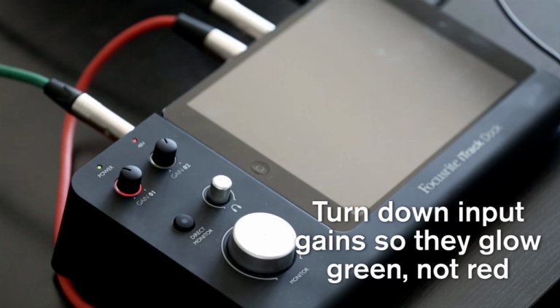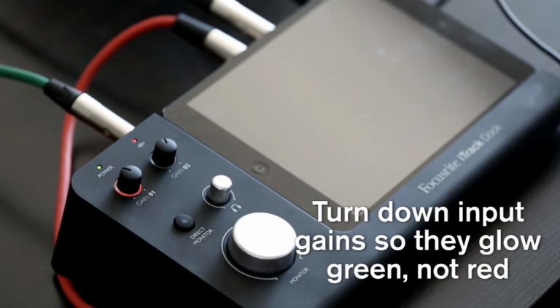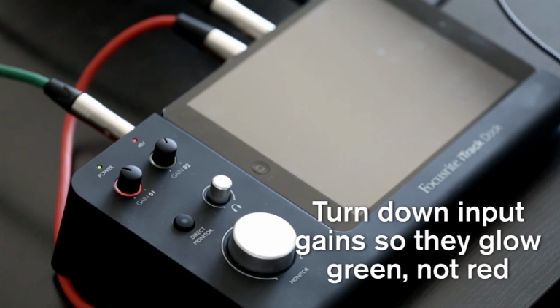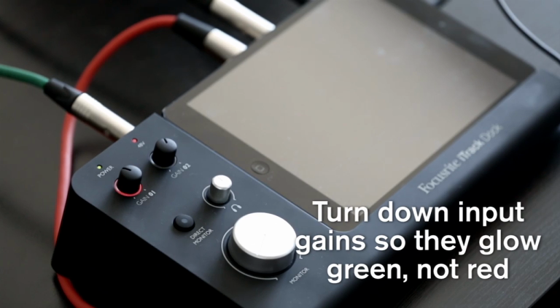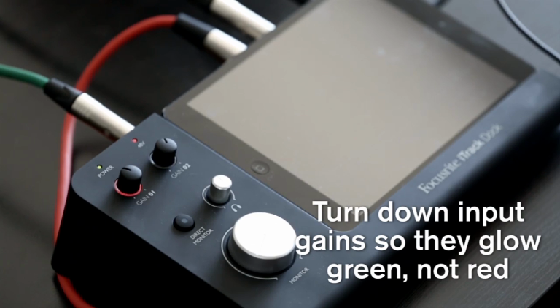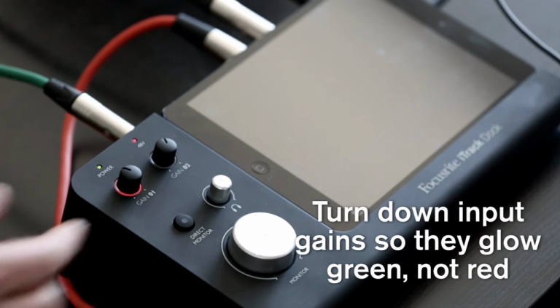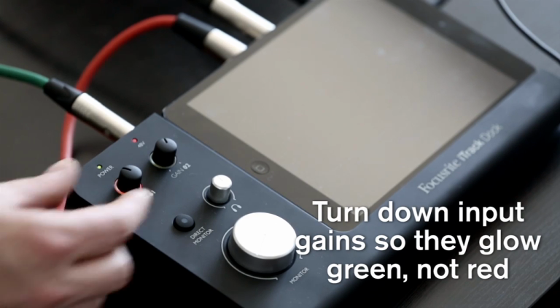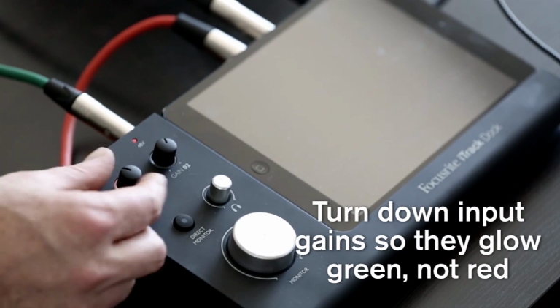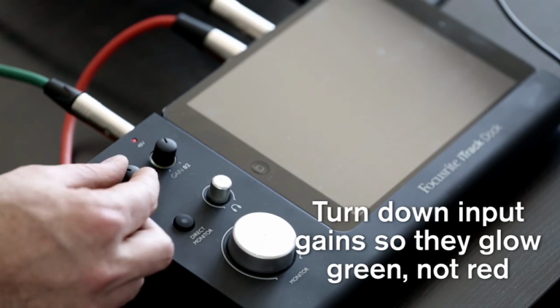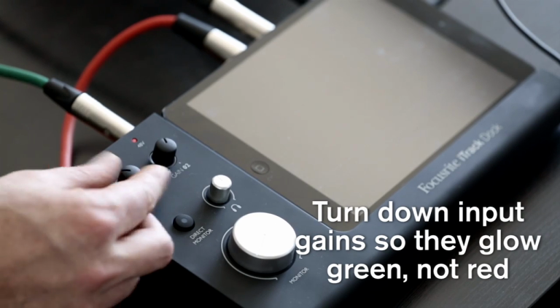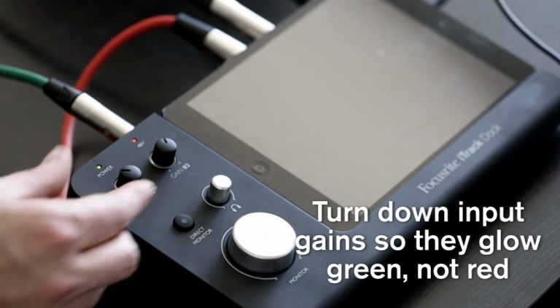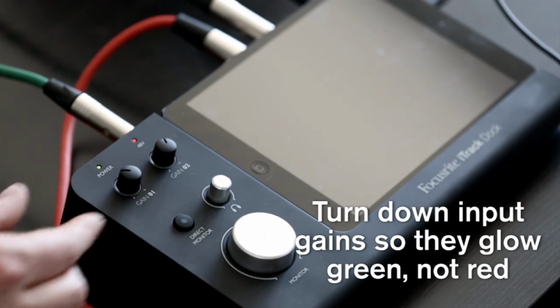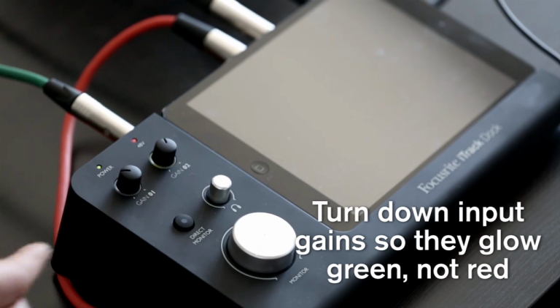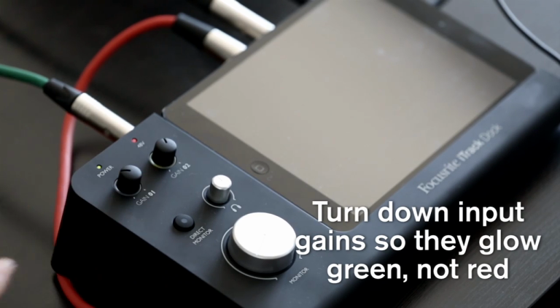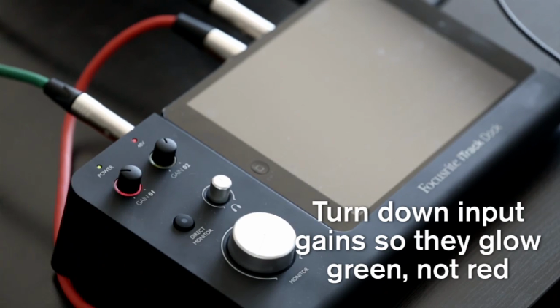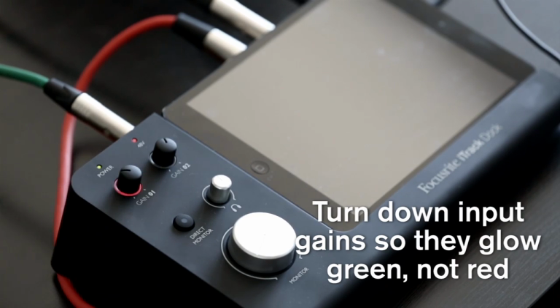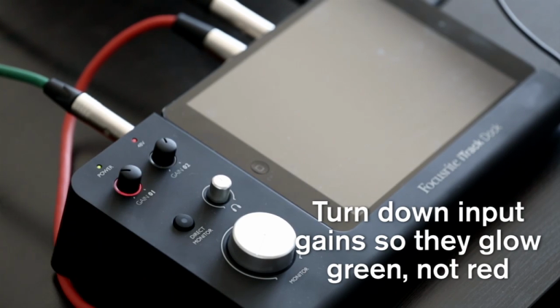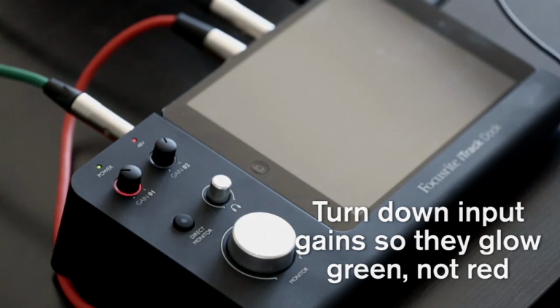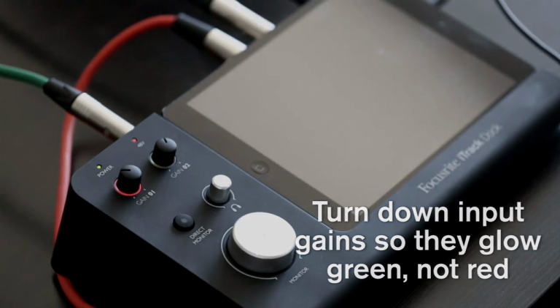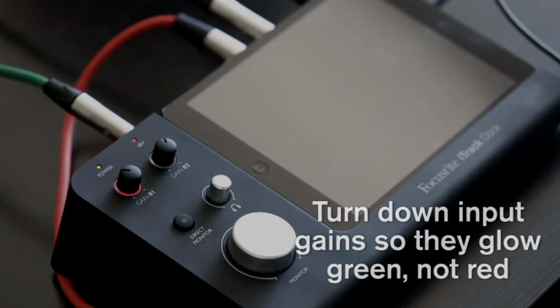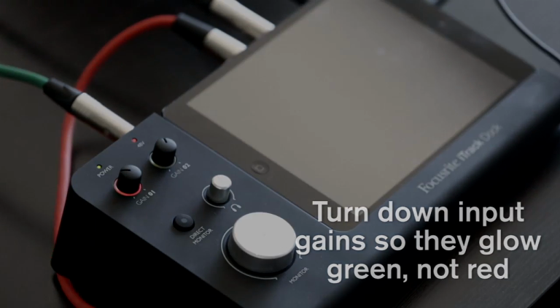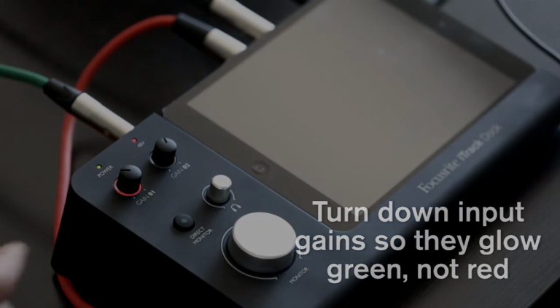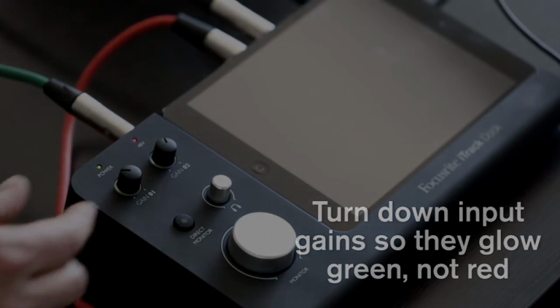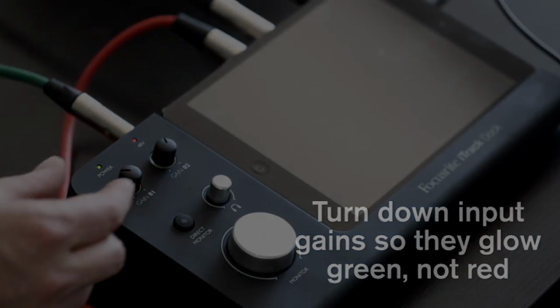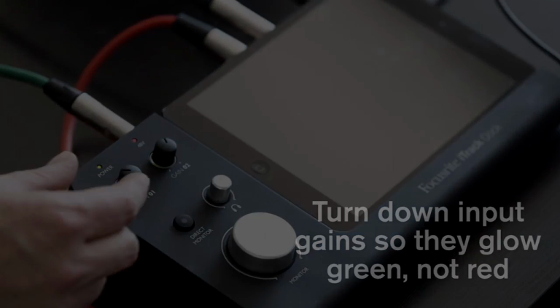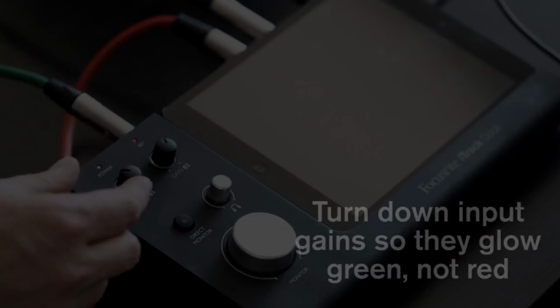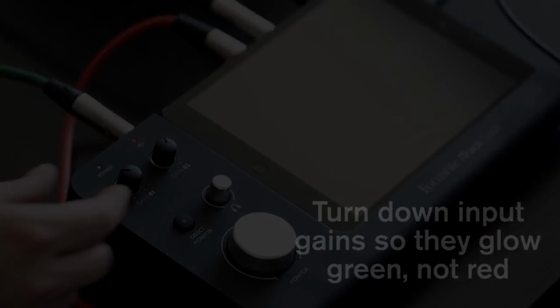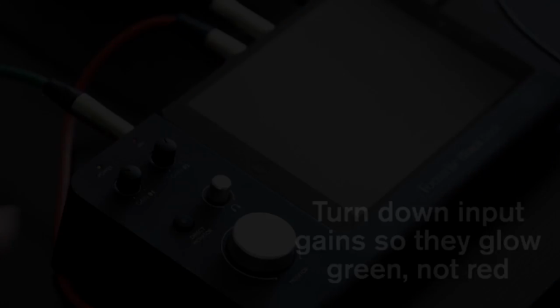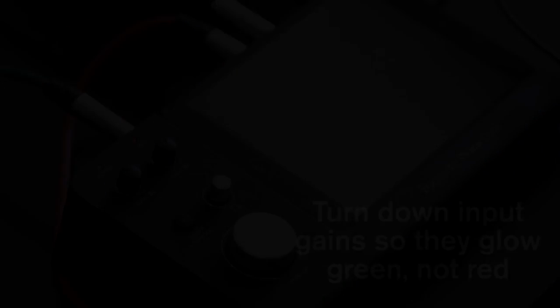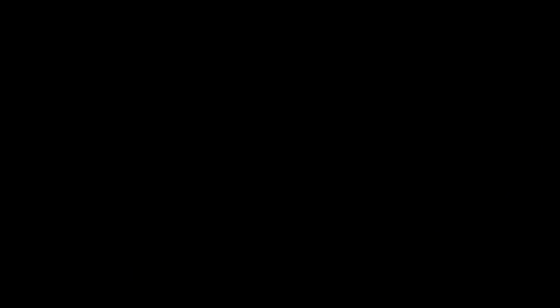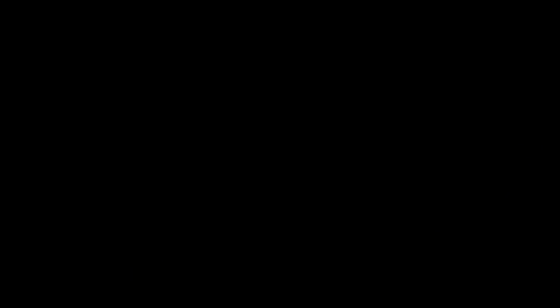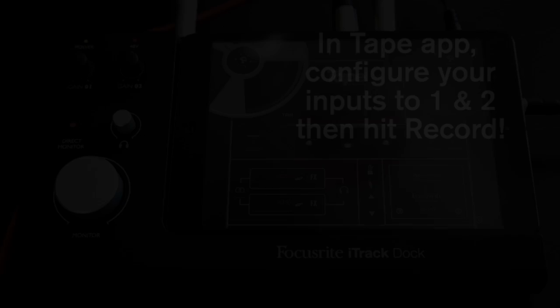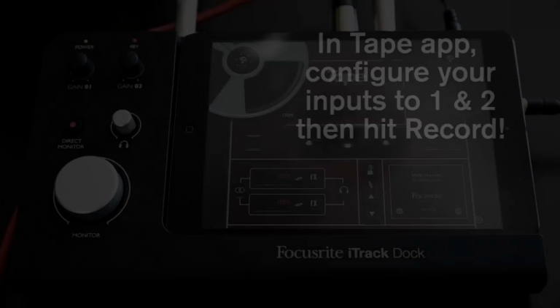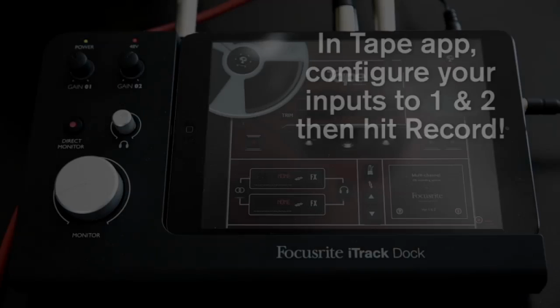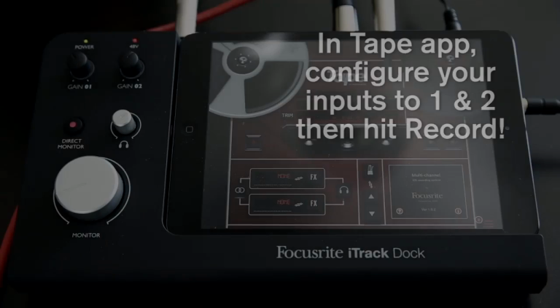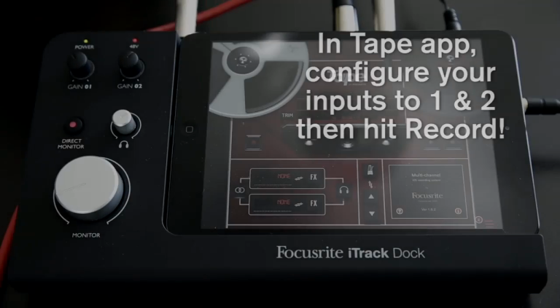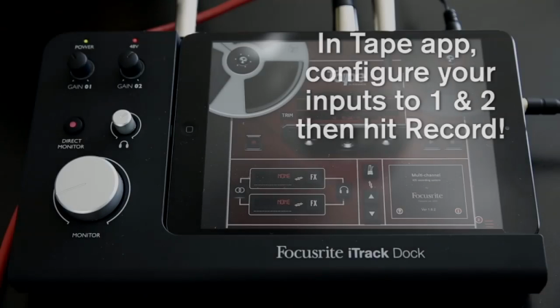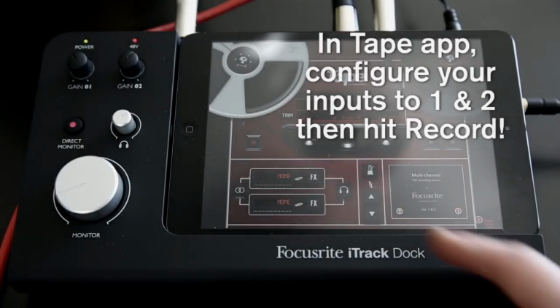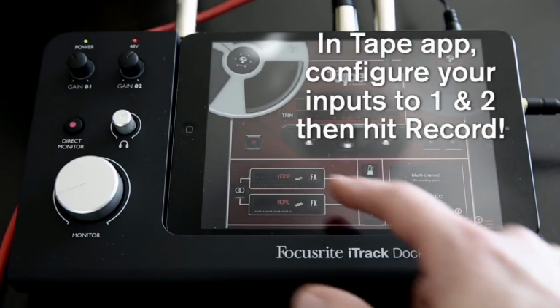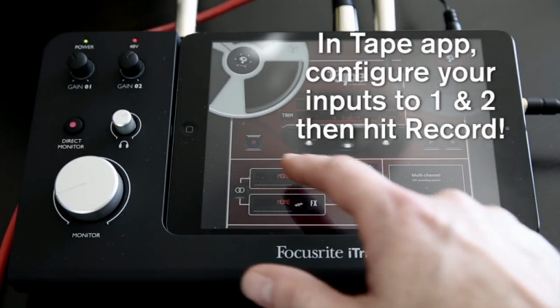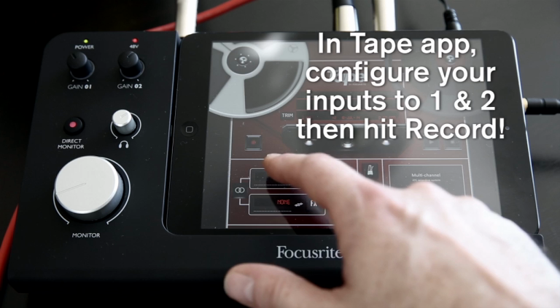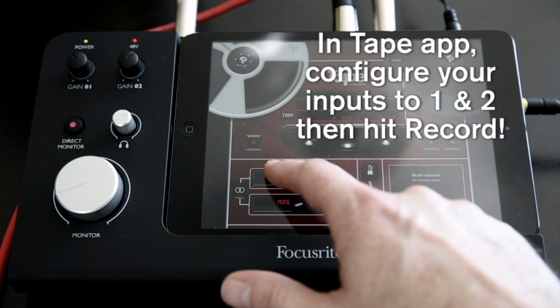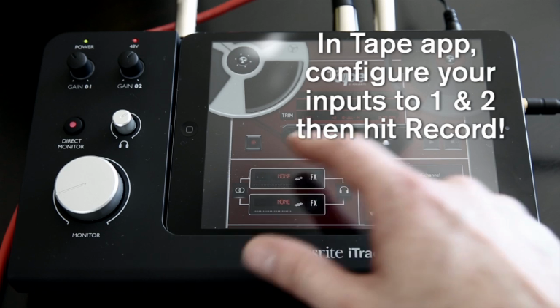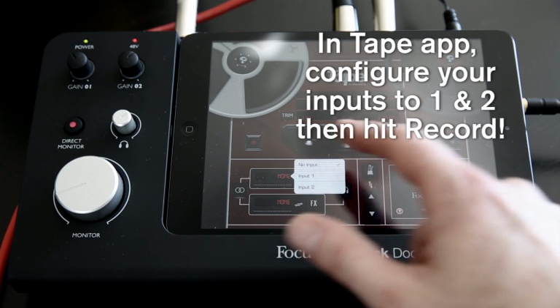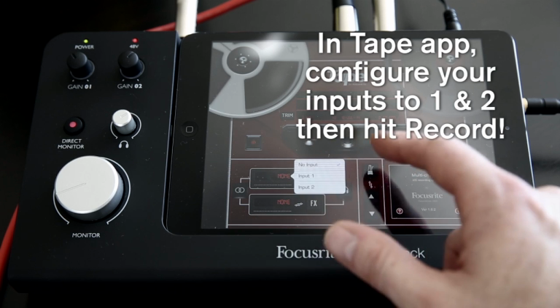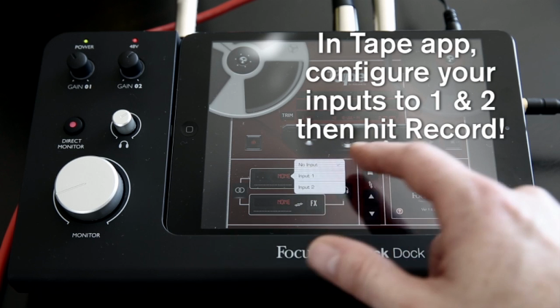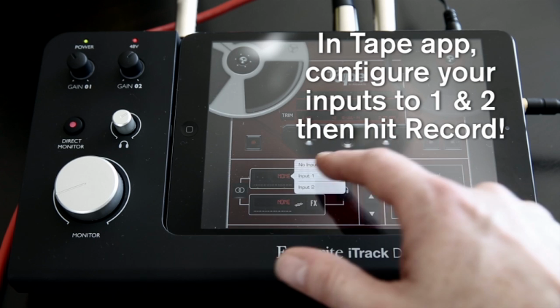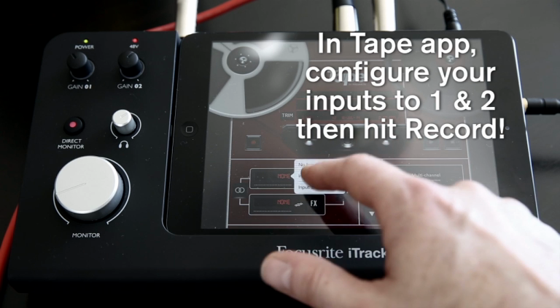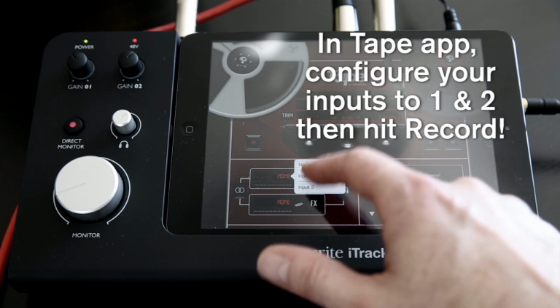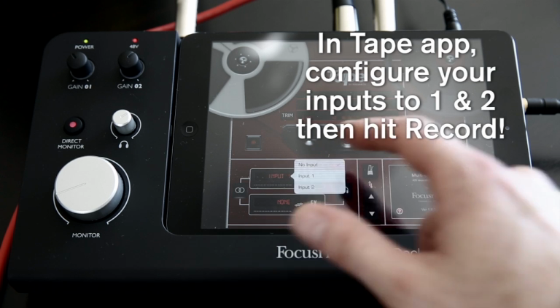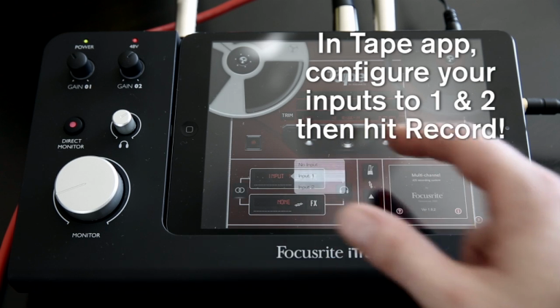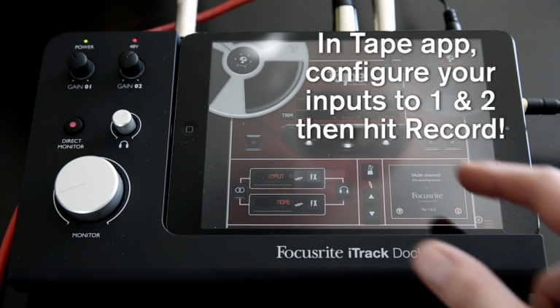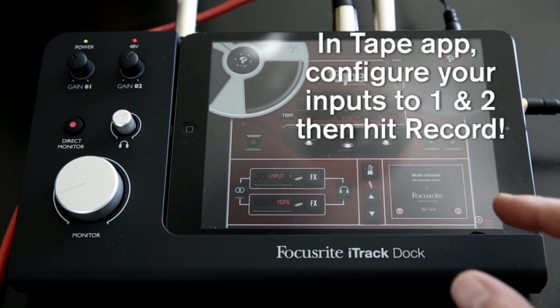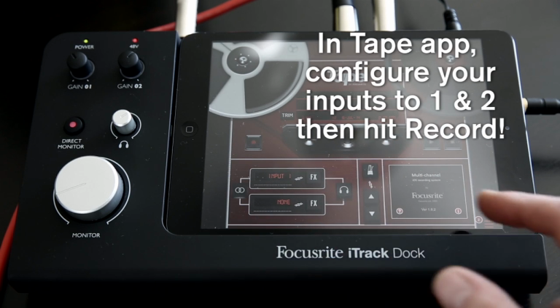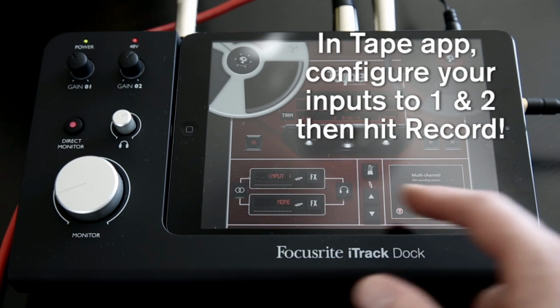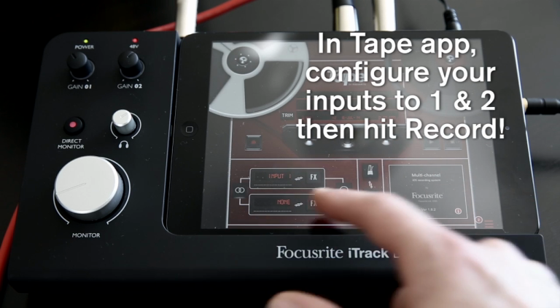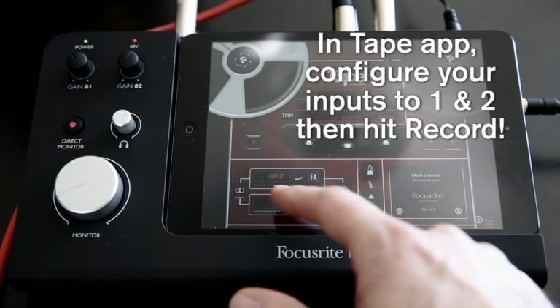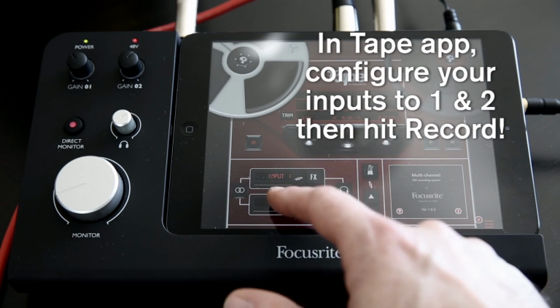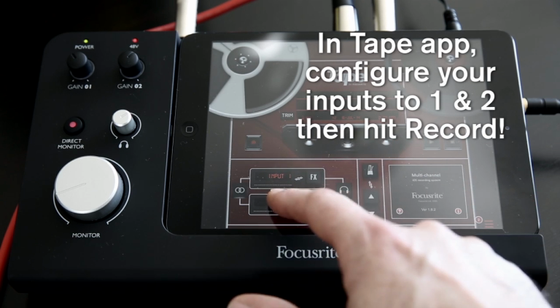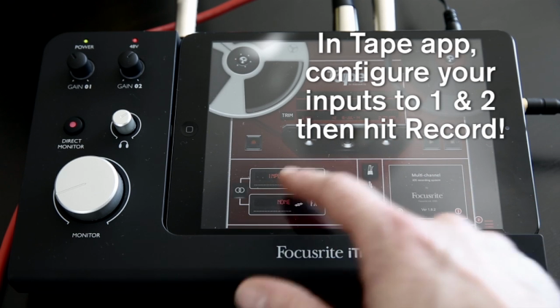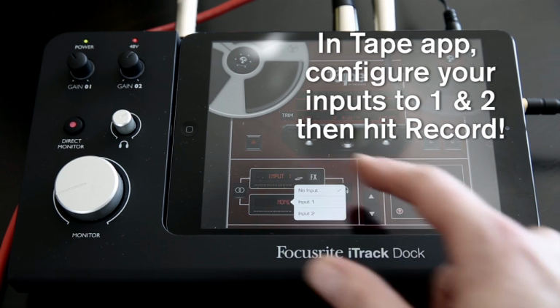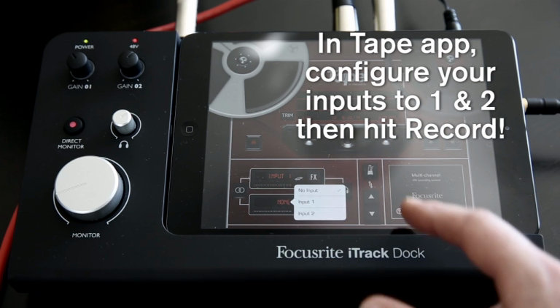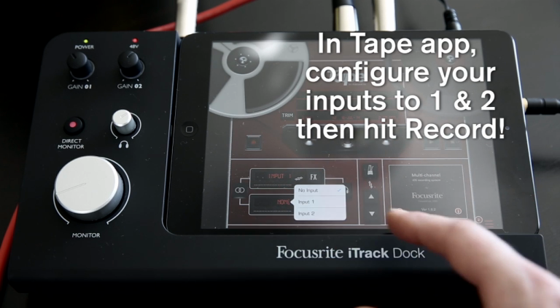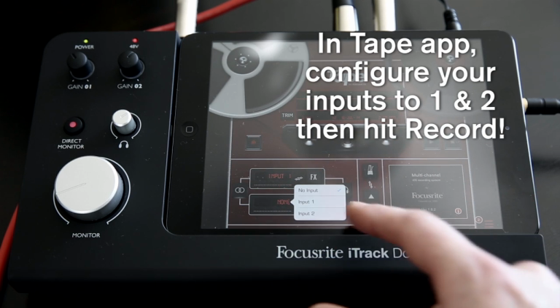After installing the Tape app, configure the inputs by tapping on these sections so they're set to Input 1 and Input 2. And when you're ready, hit record.